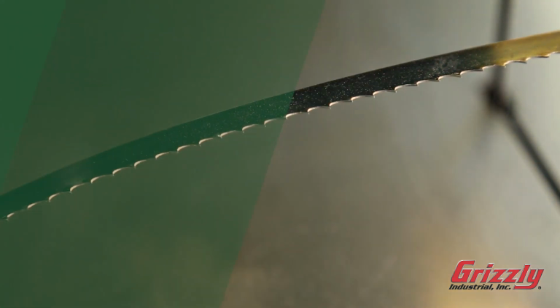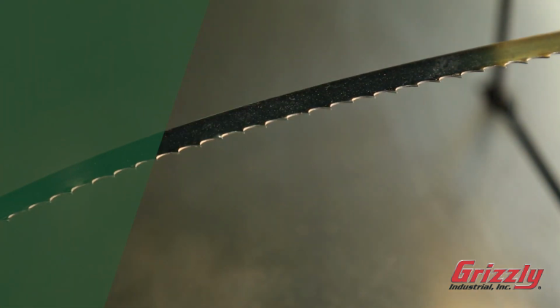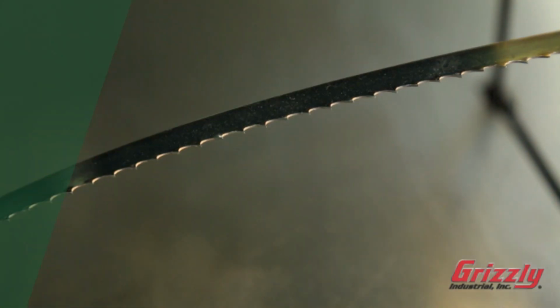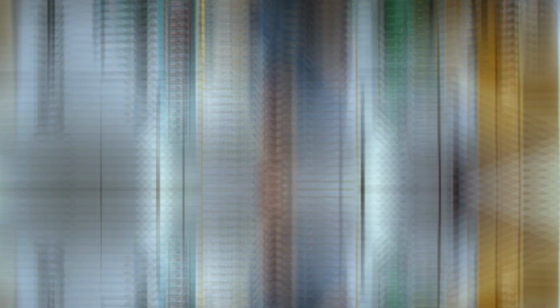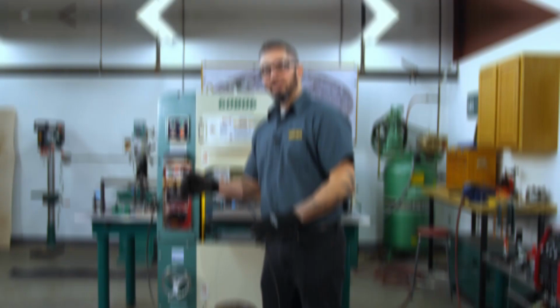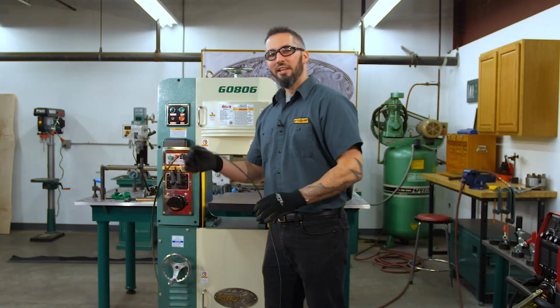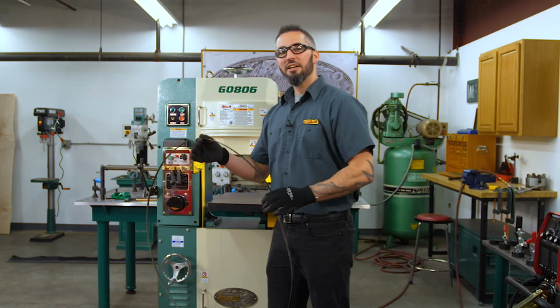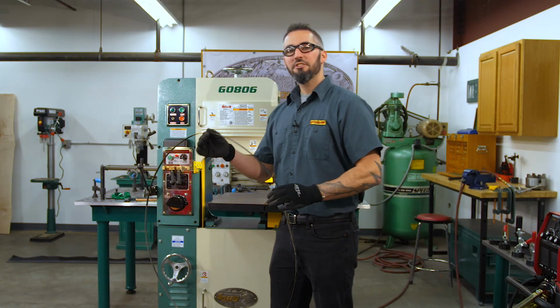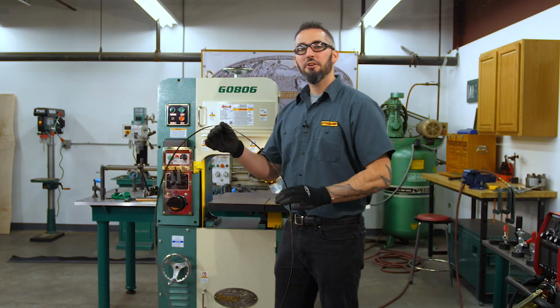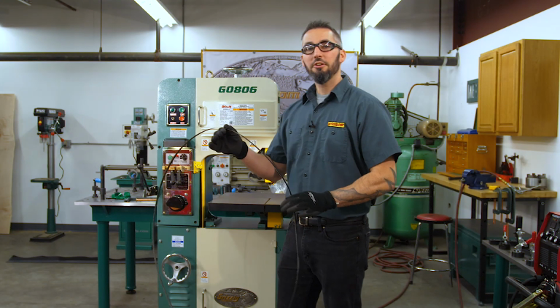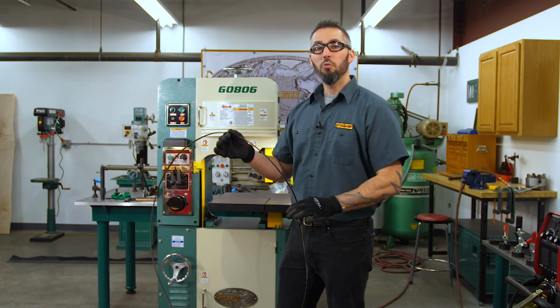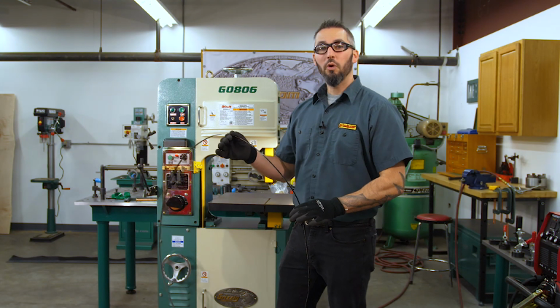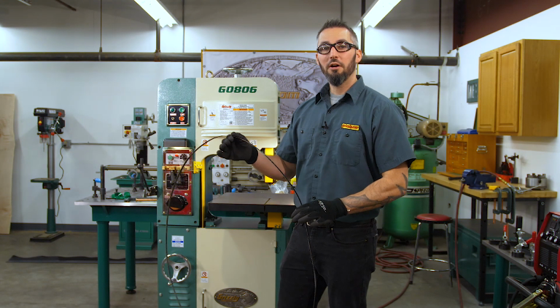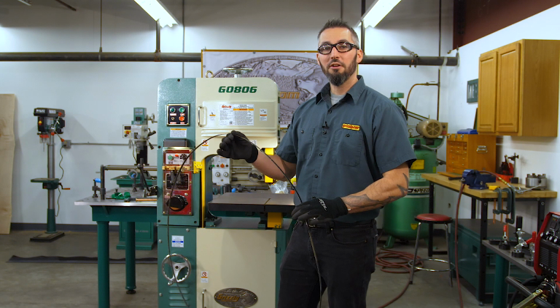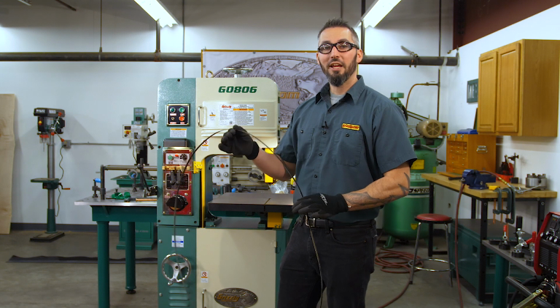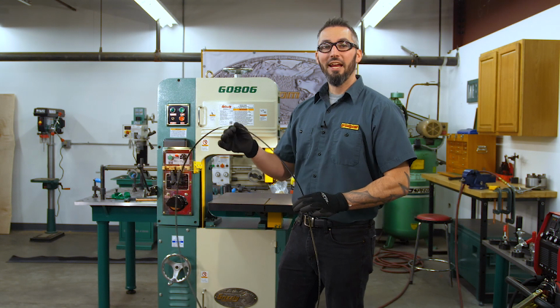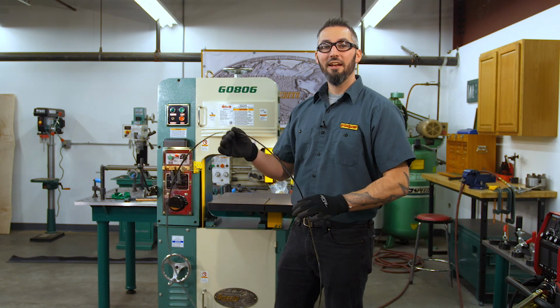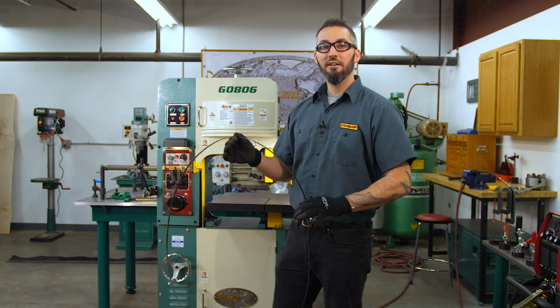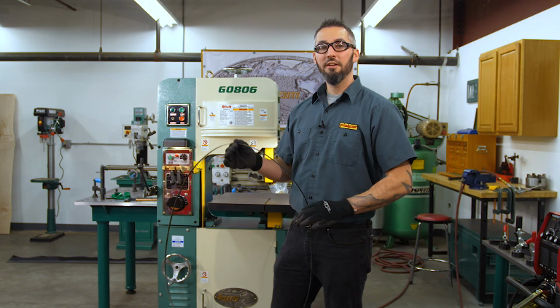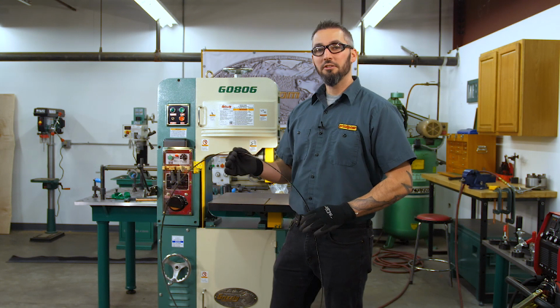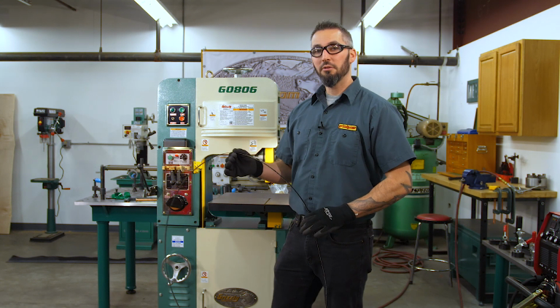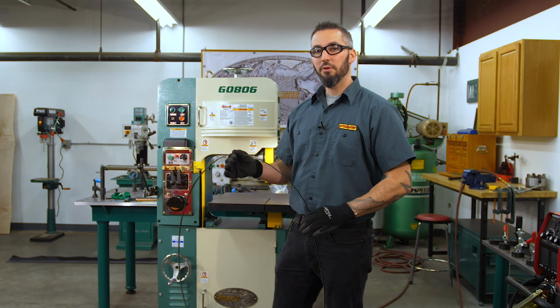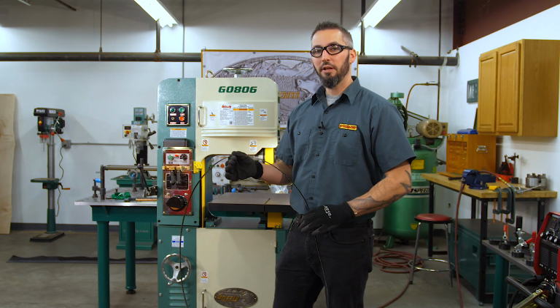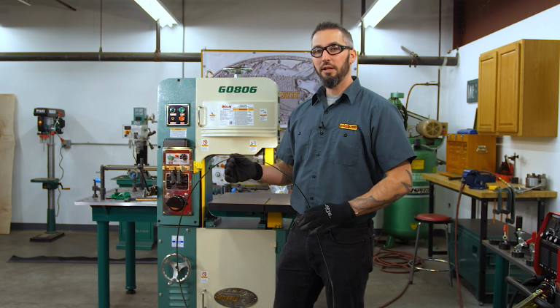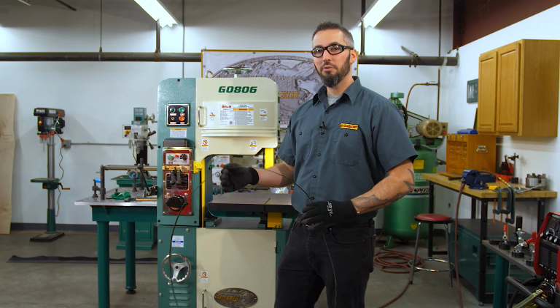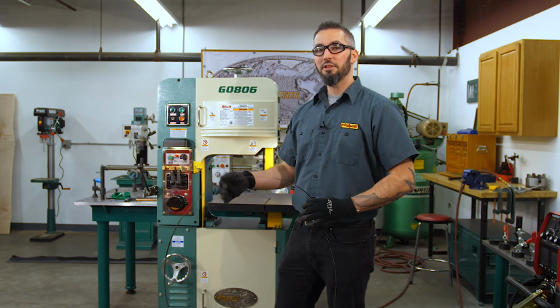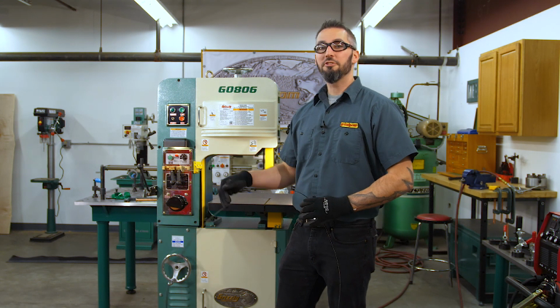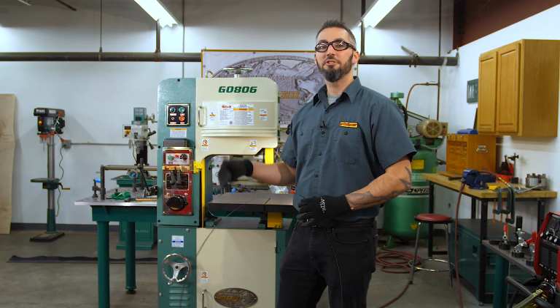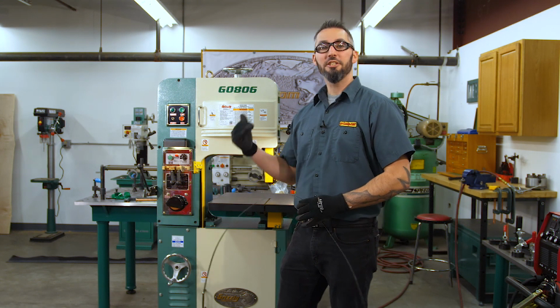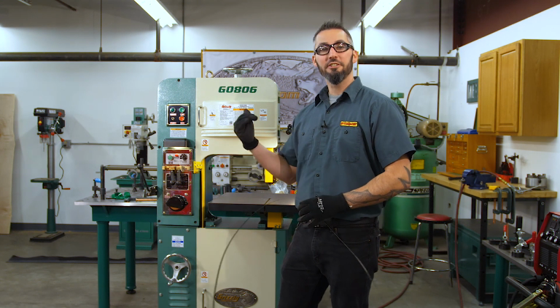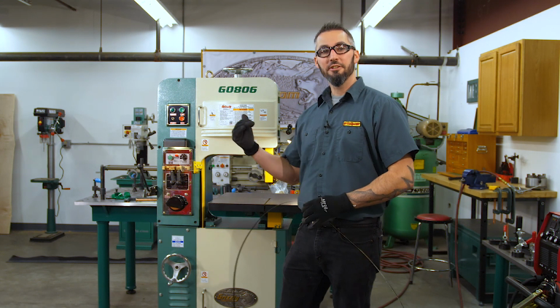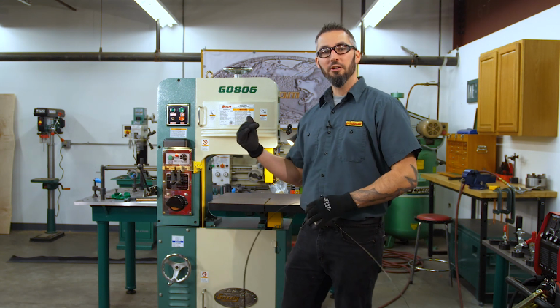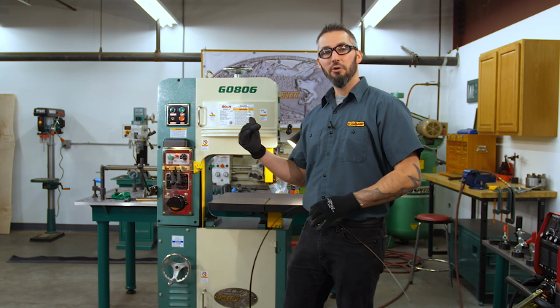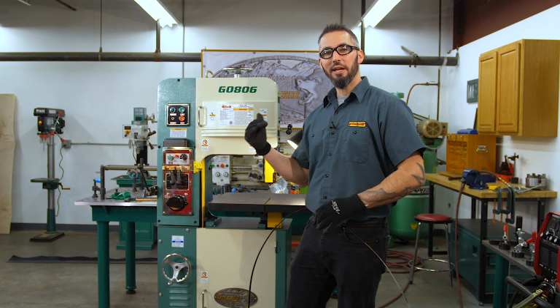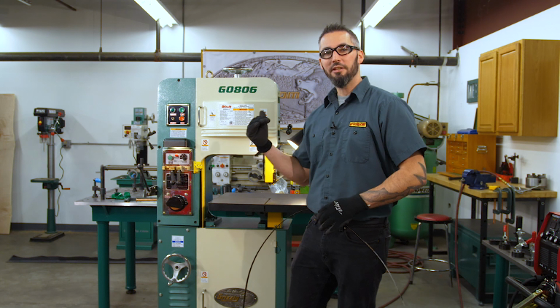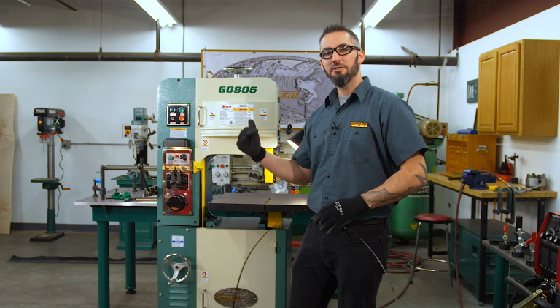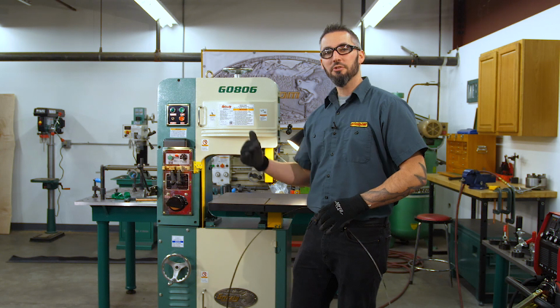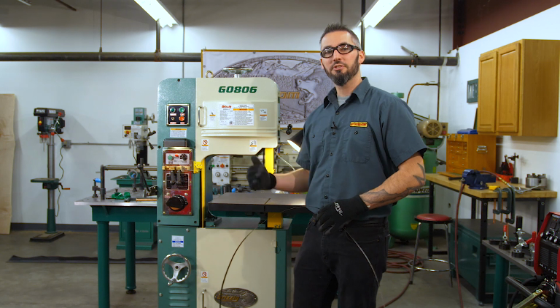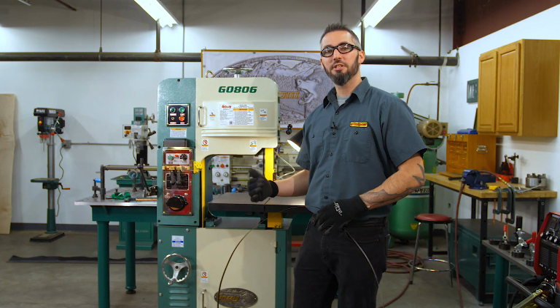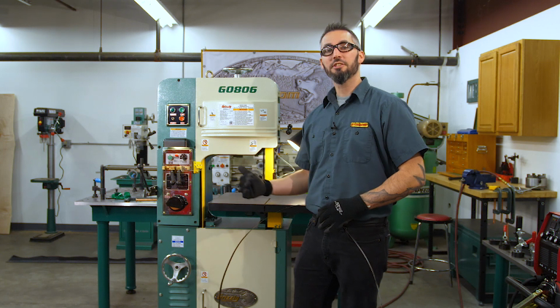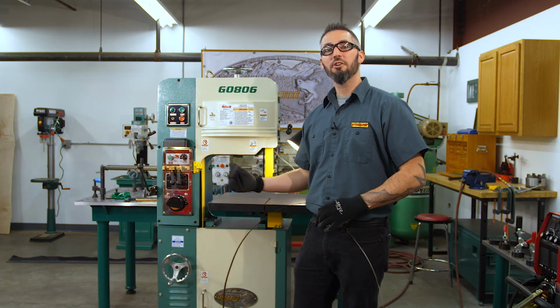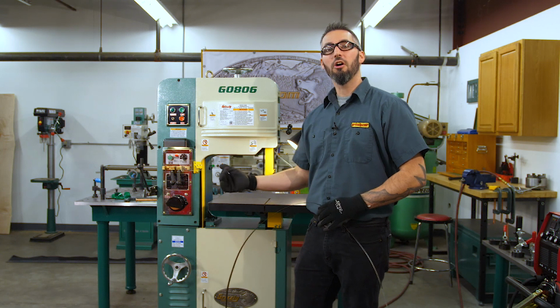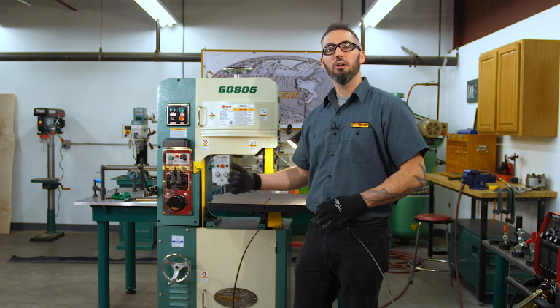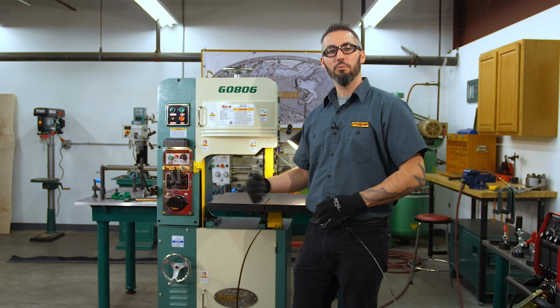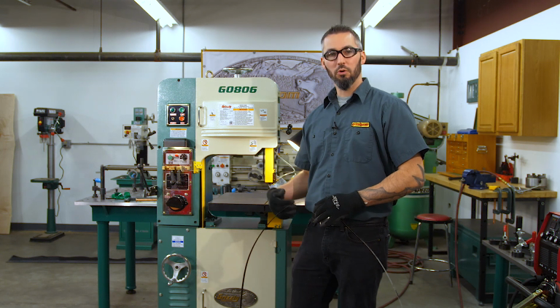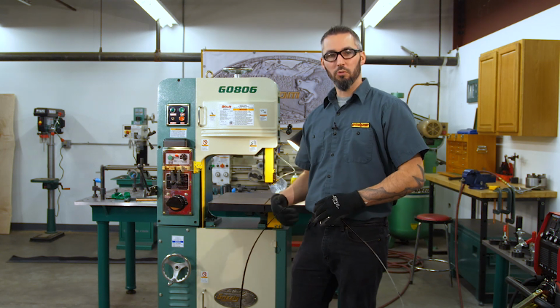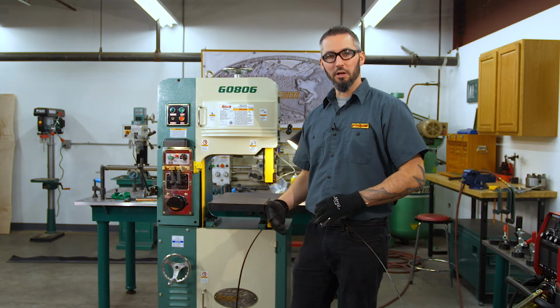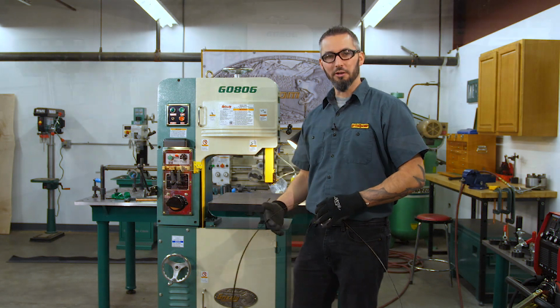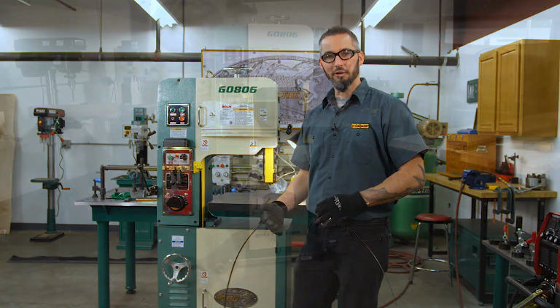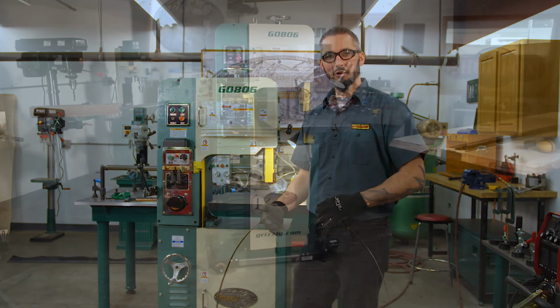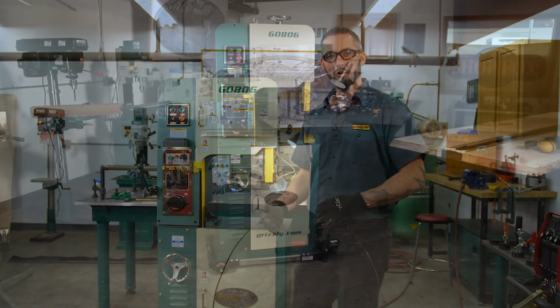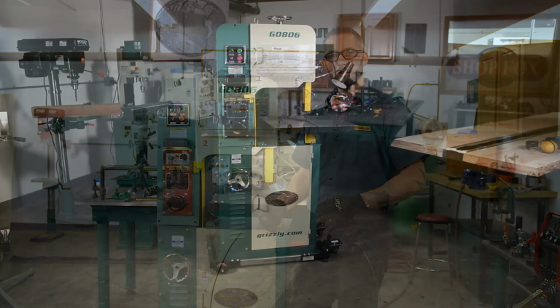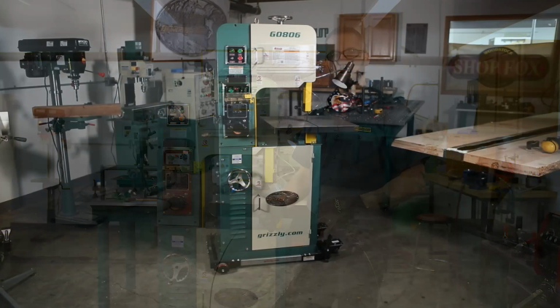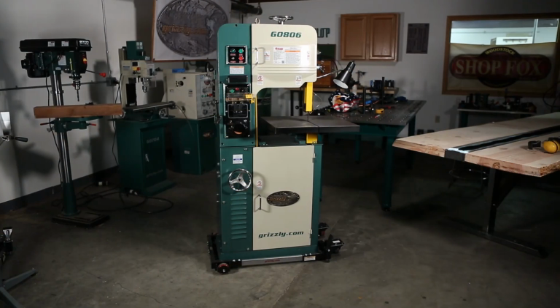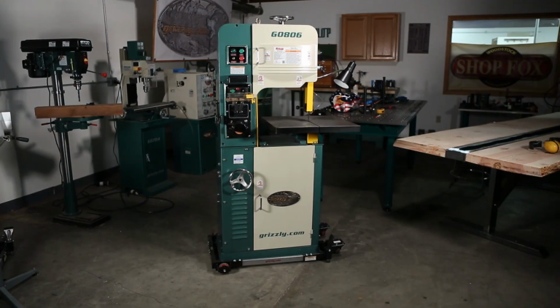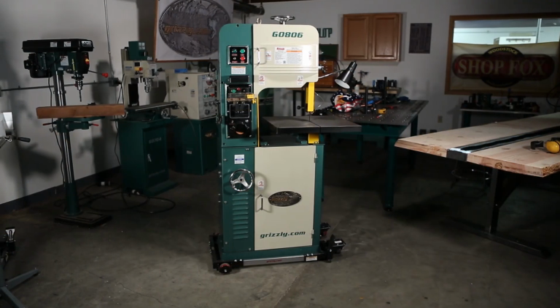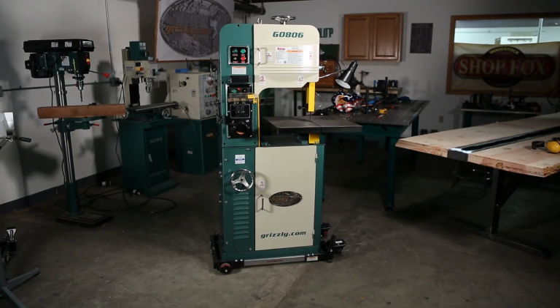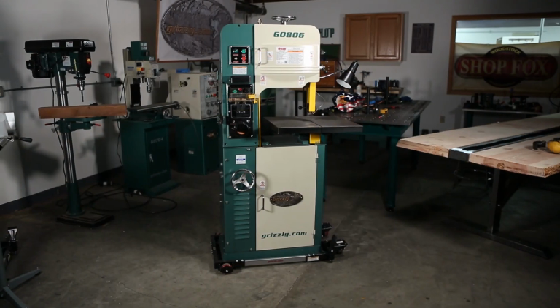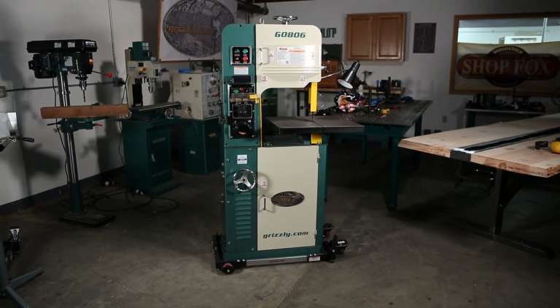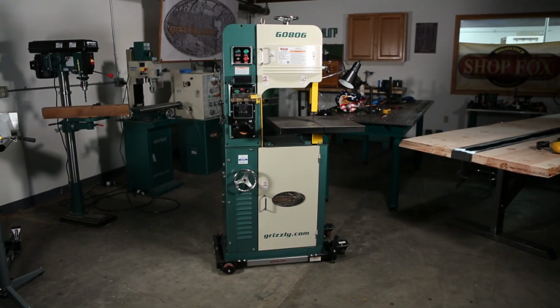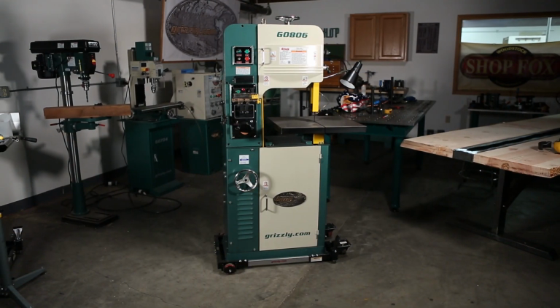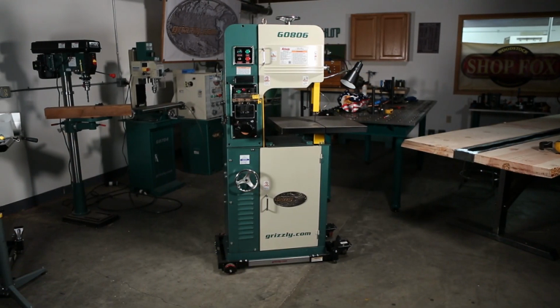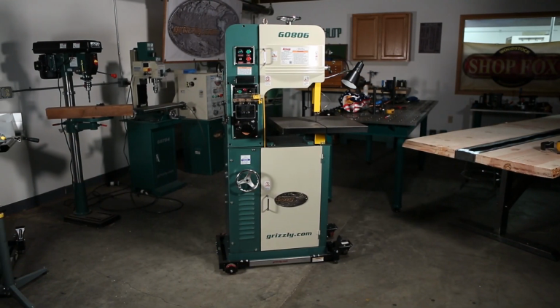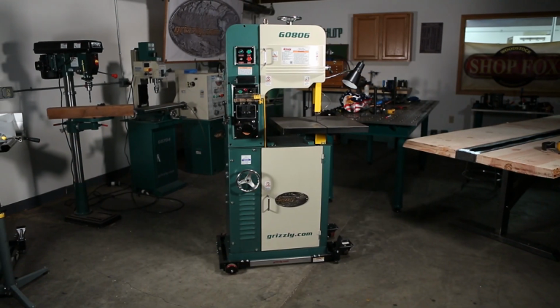And that's how you weld and anneal a blade with your G0806 onboard welder.